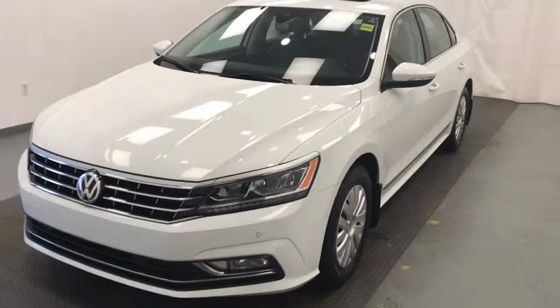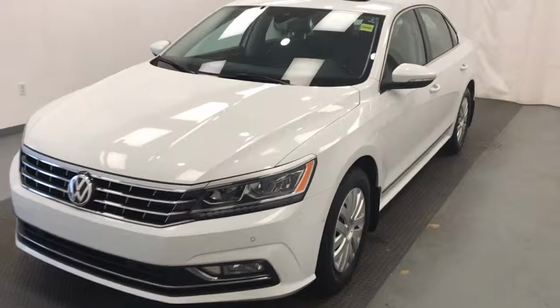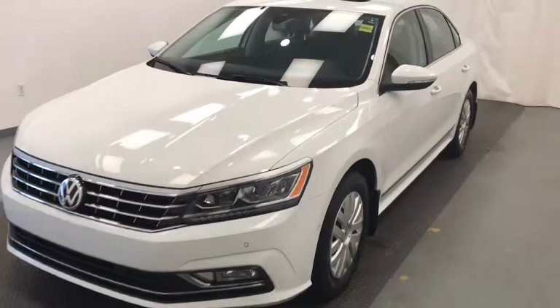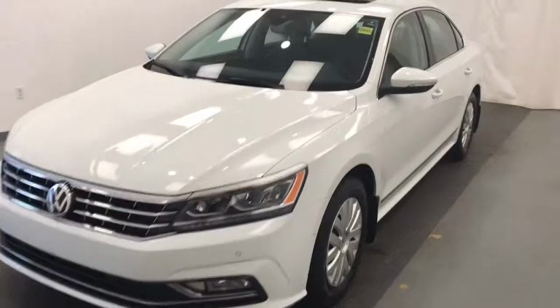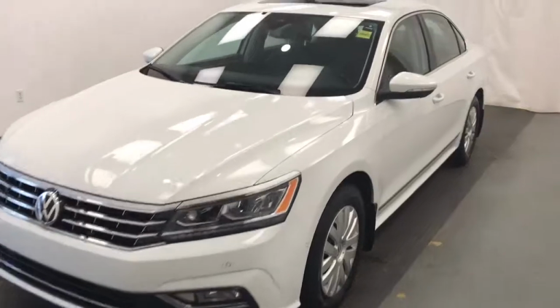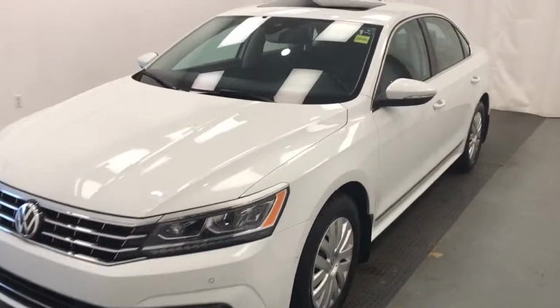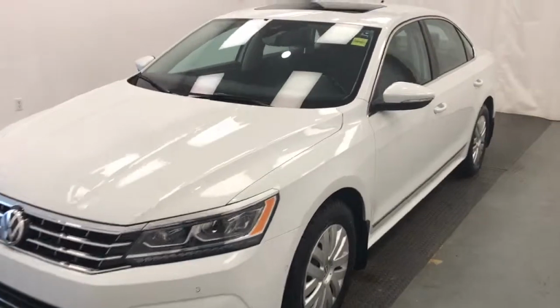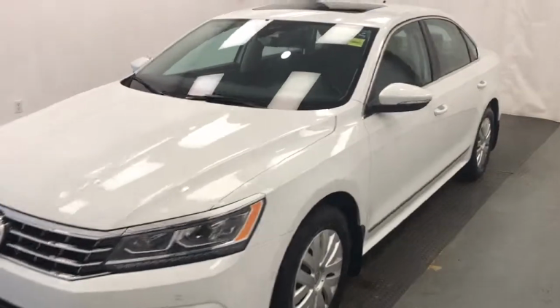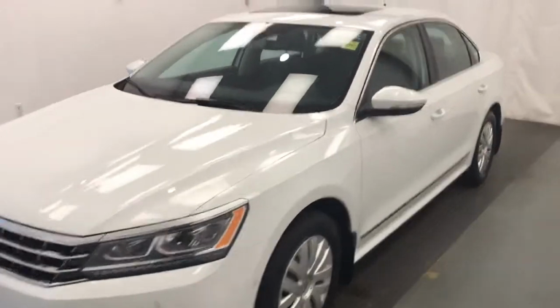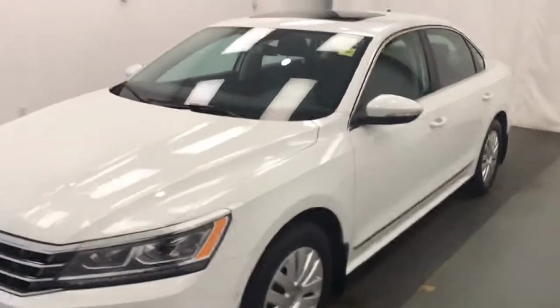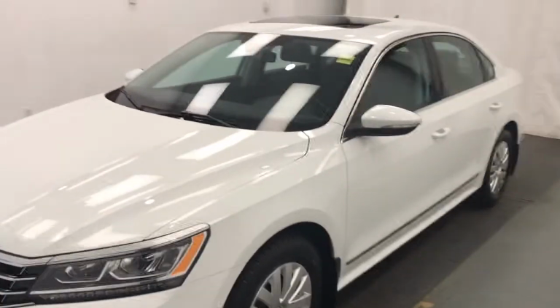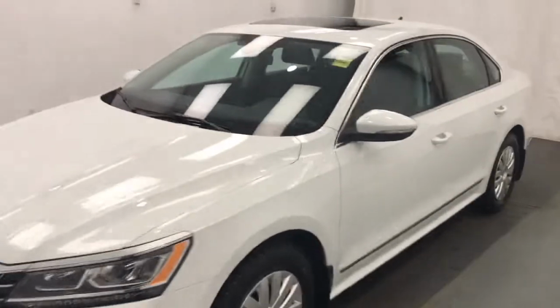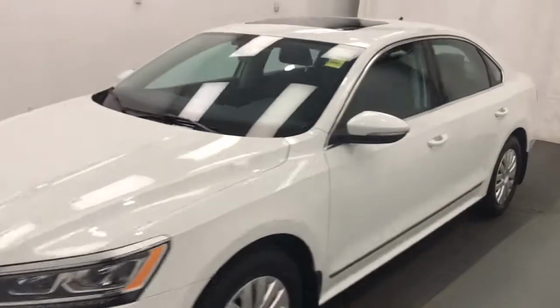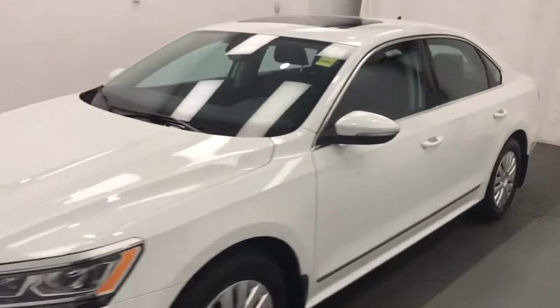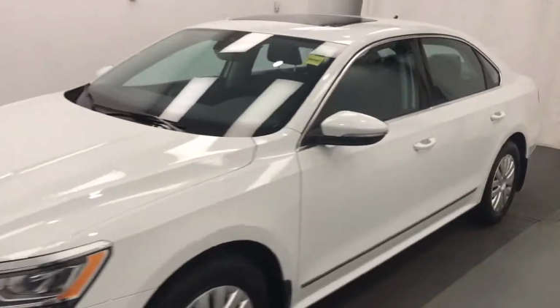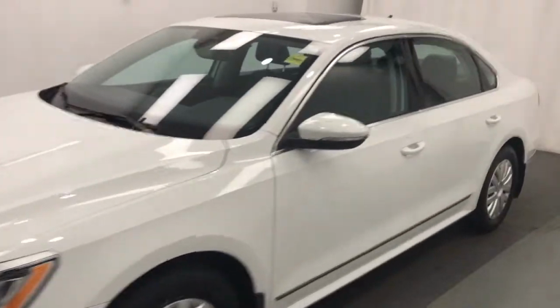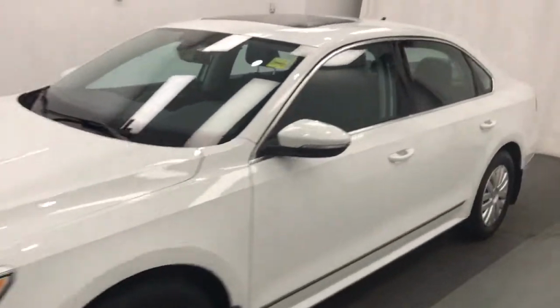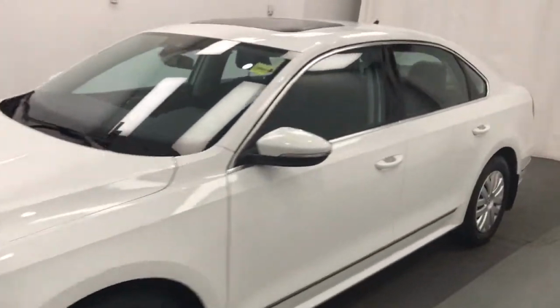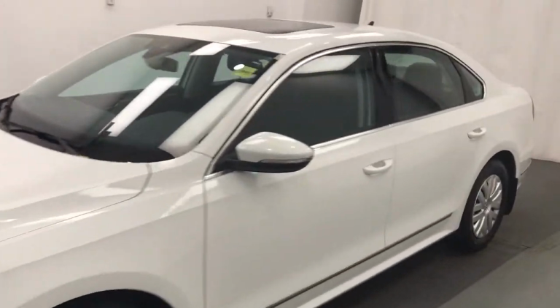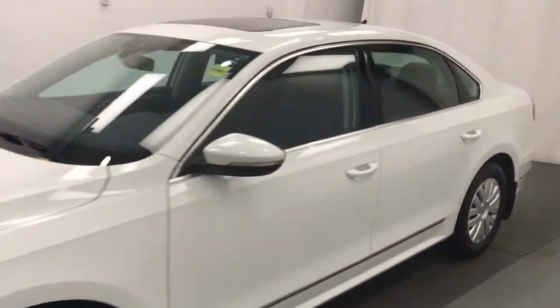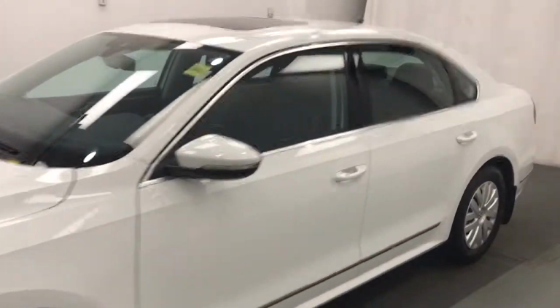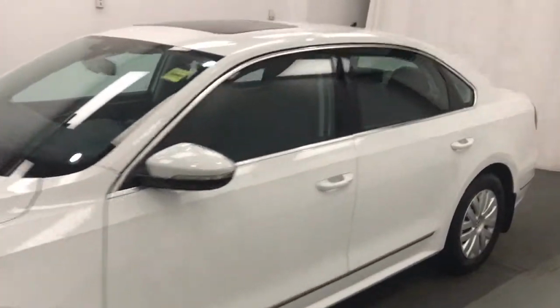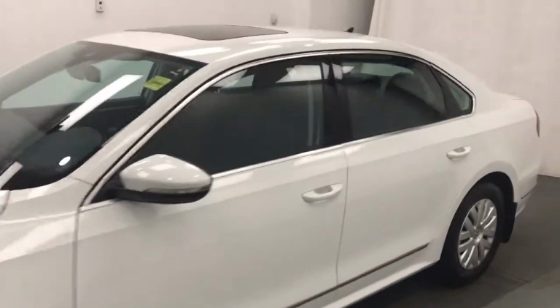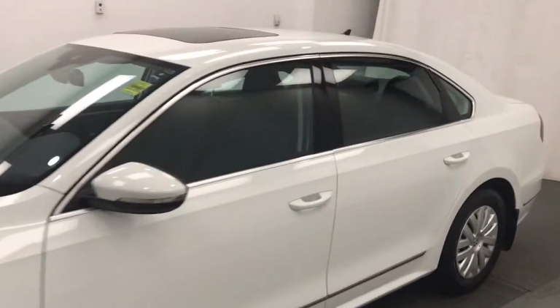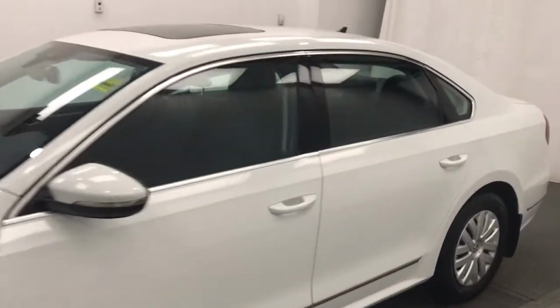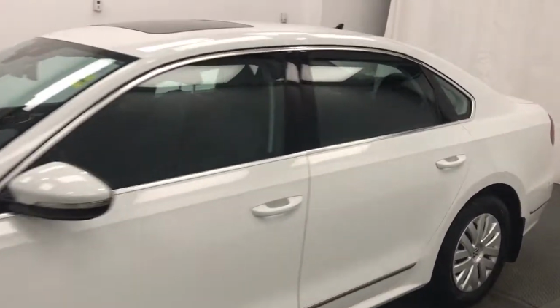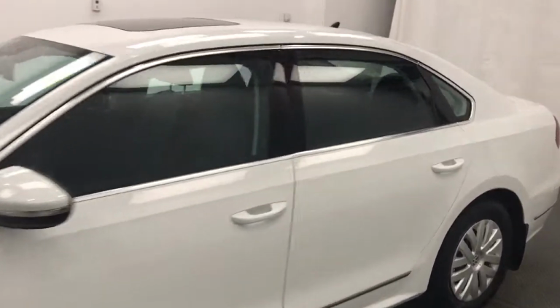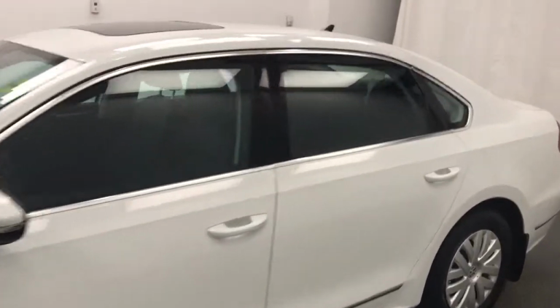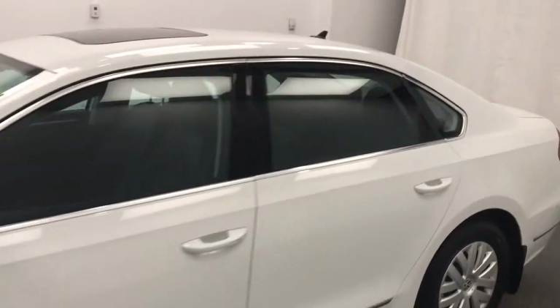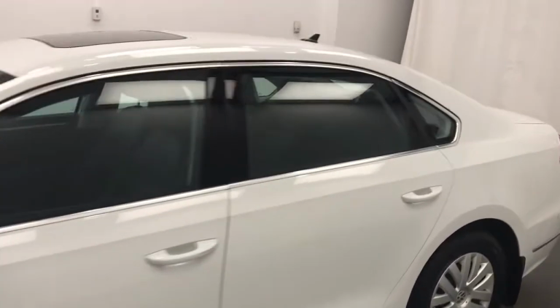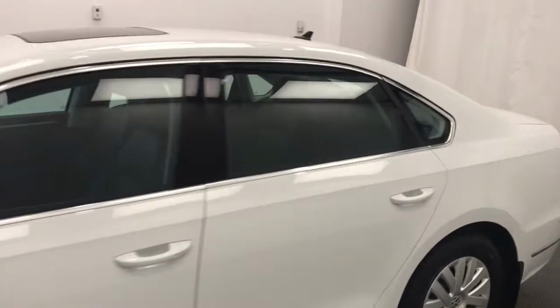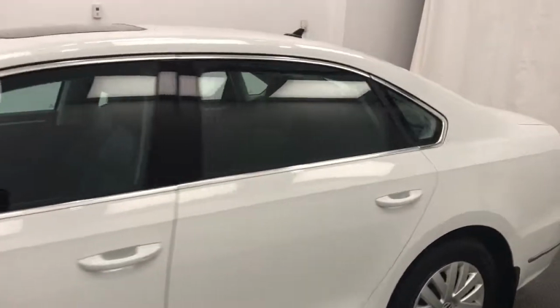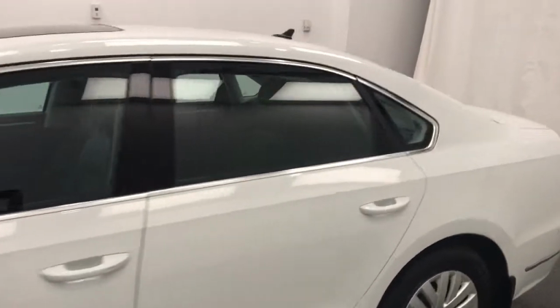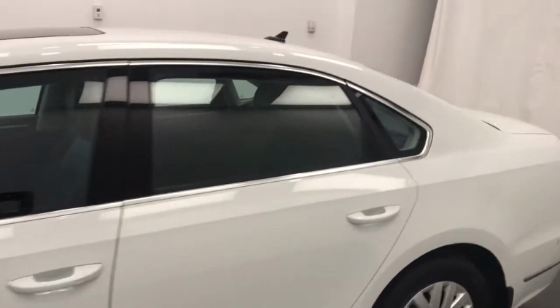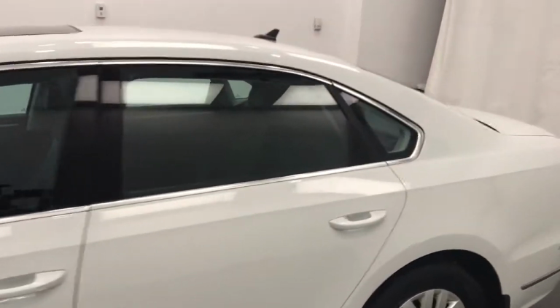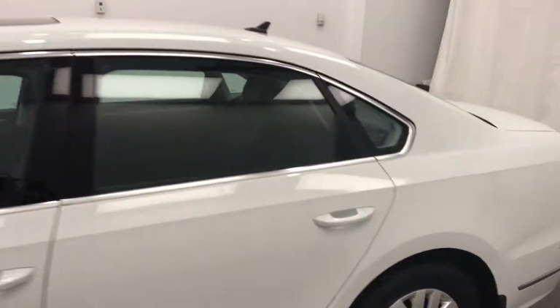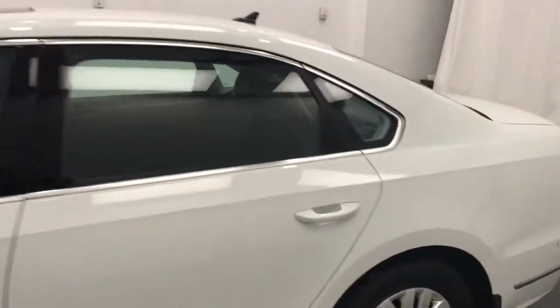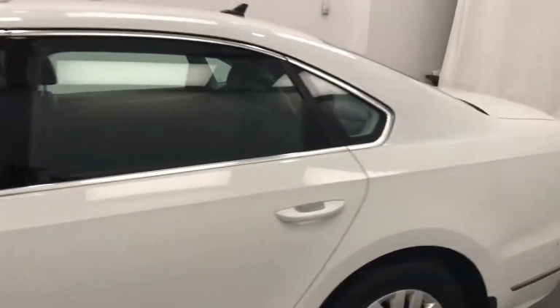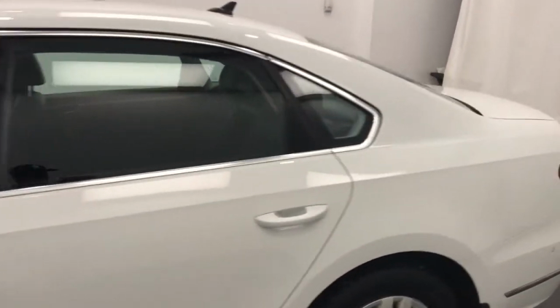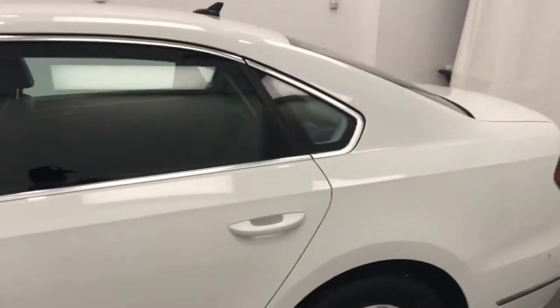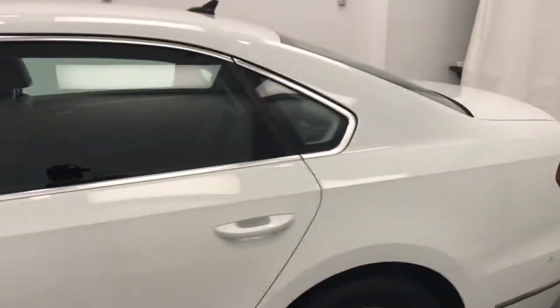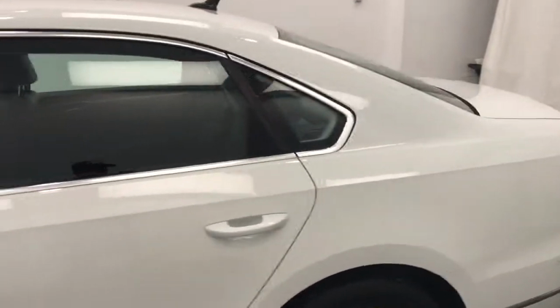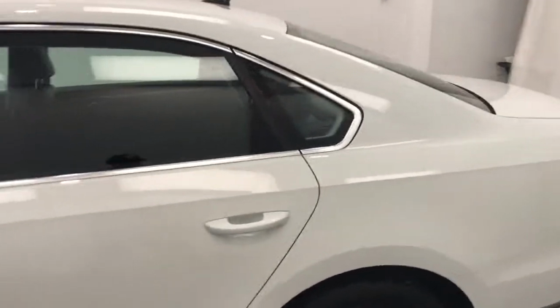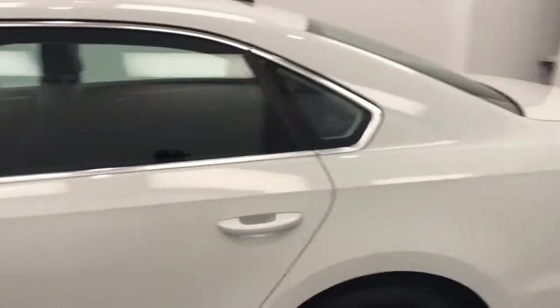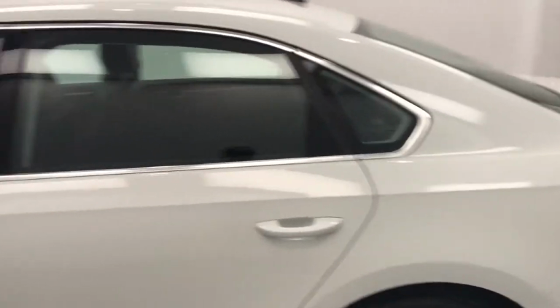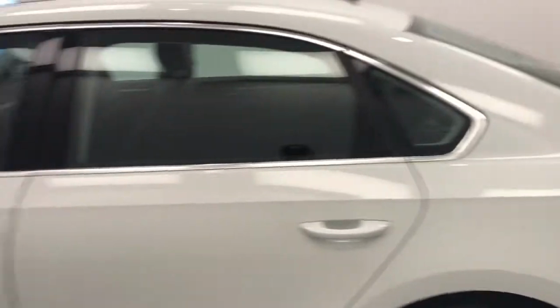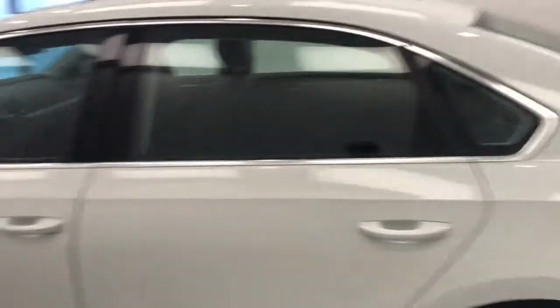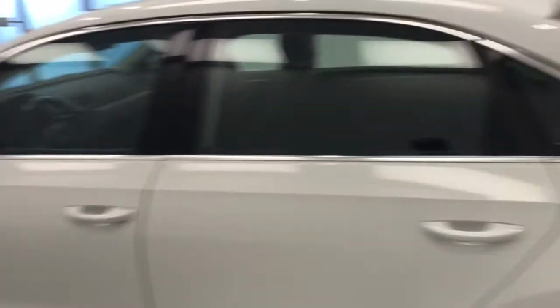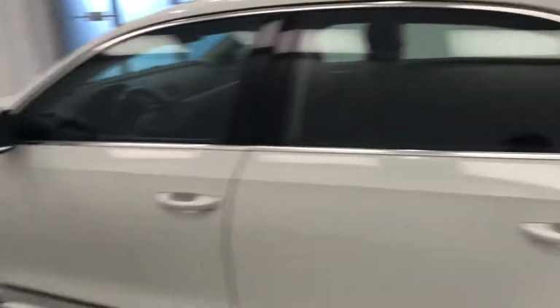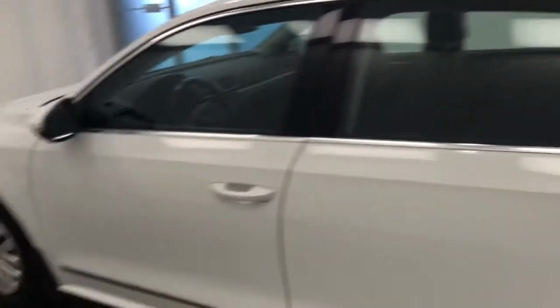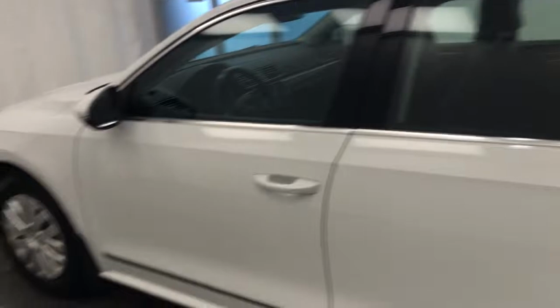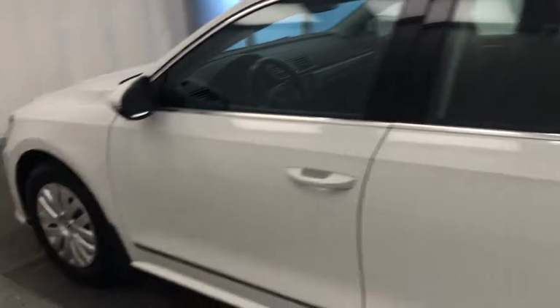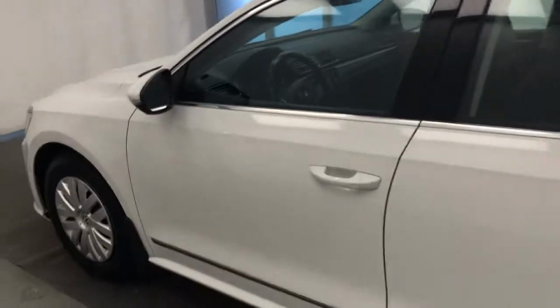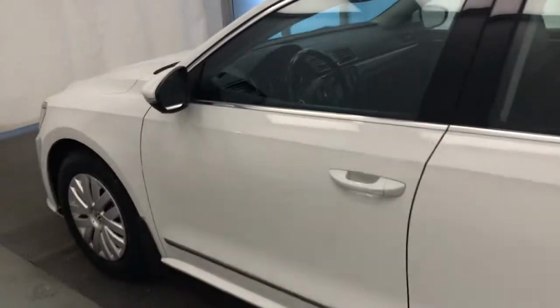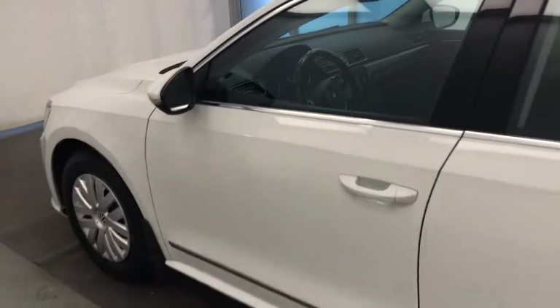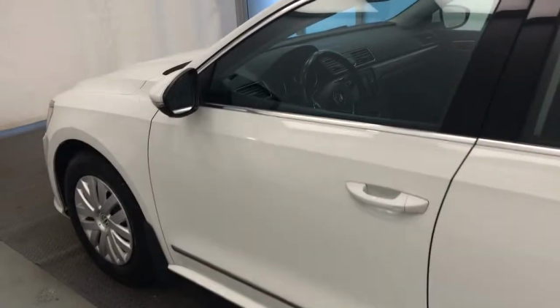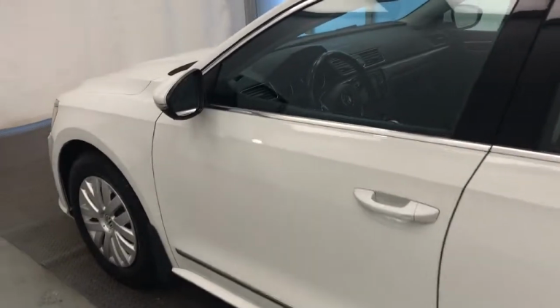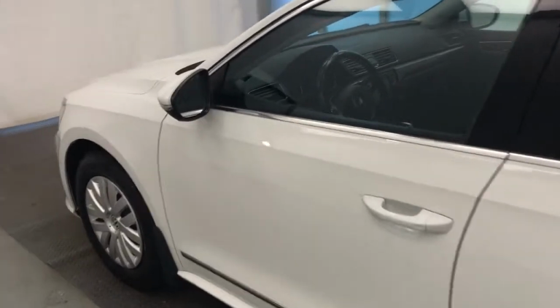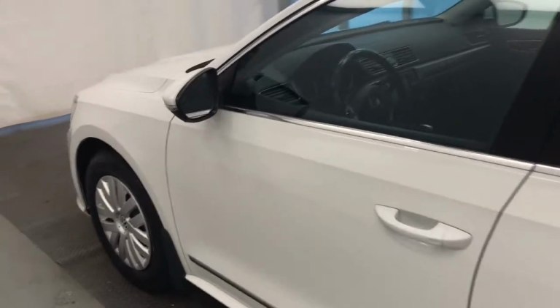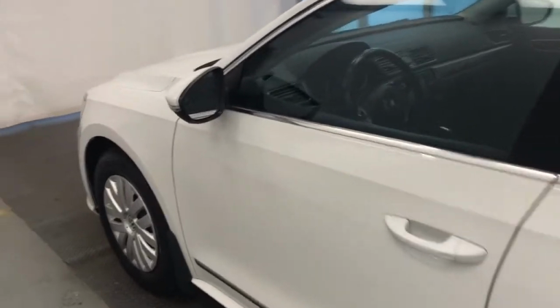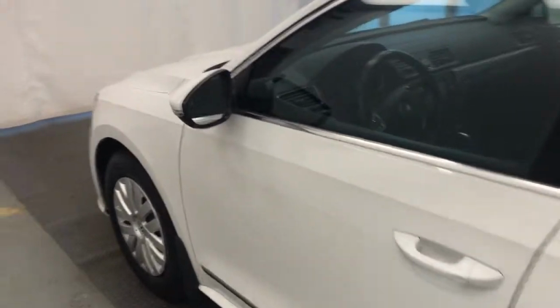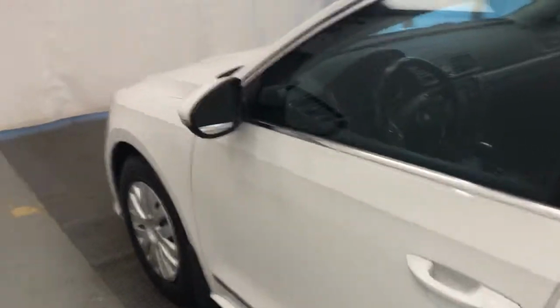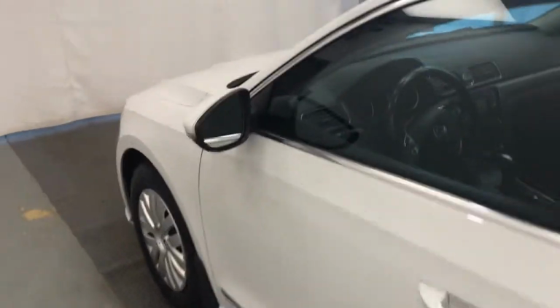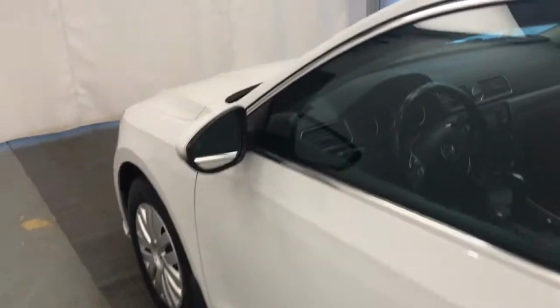Today we're reviewing stock number 204058 on a 2017 VW Passat. Our exterior color is white.